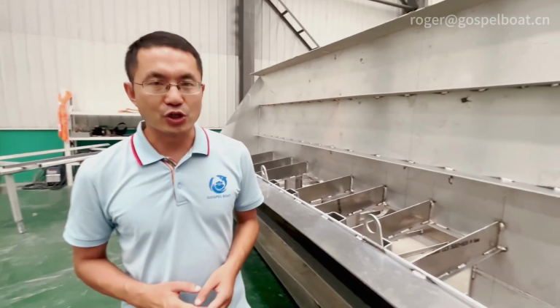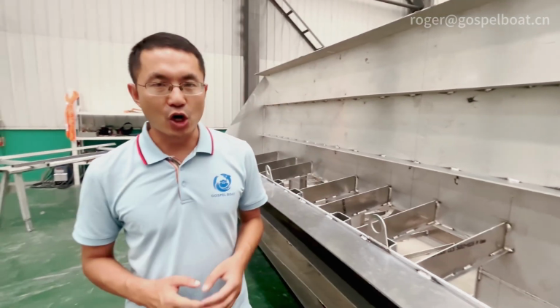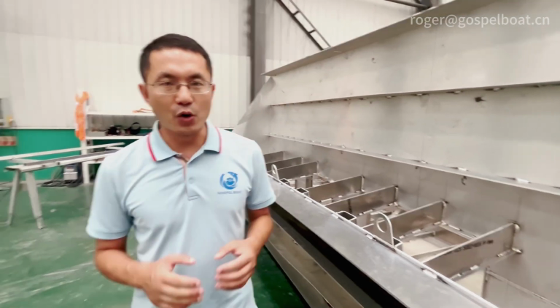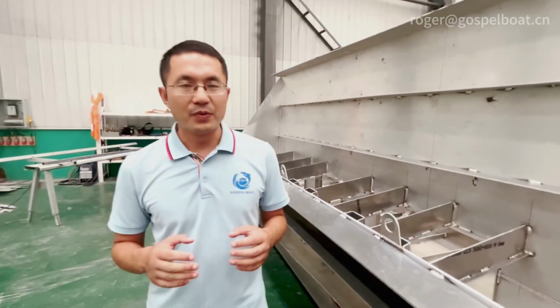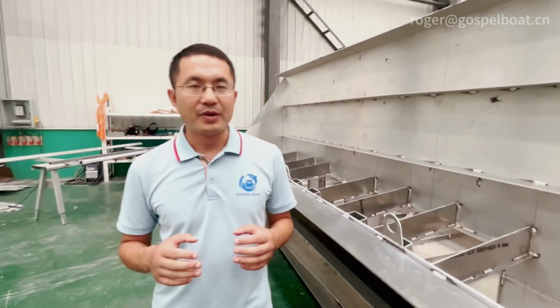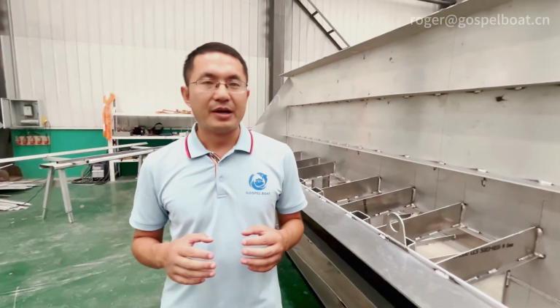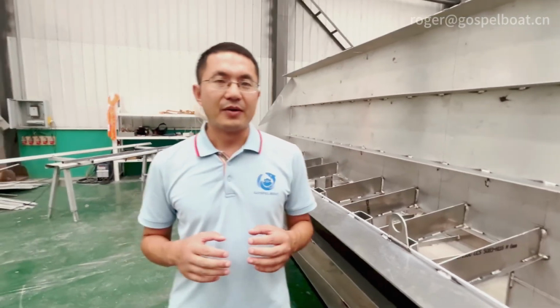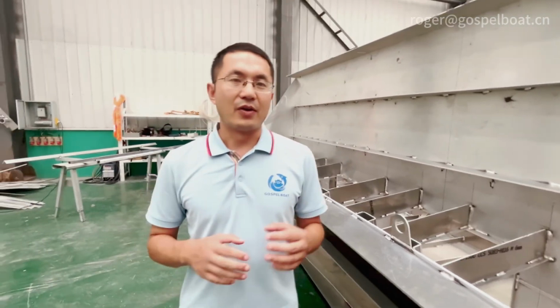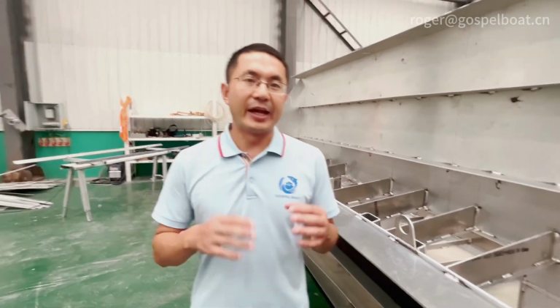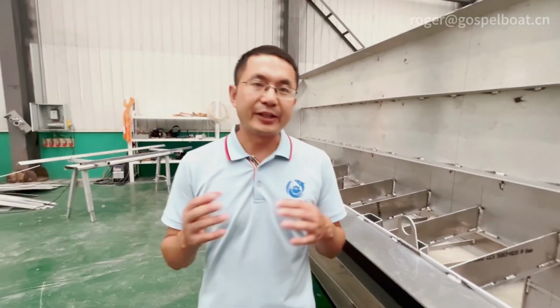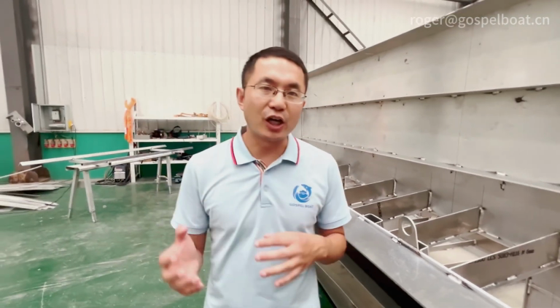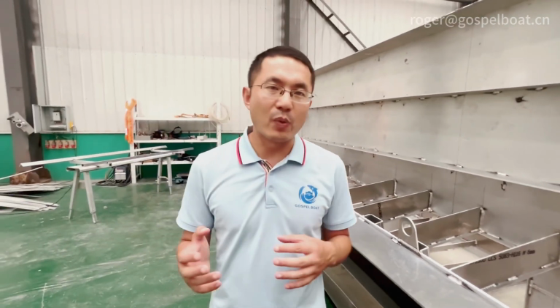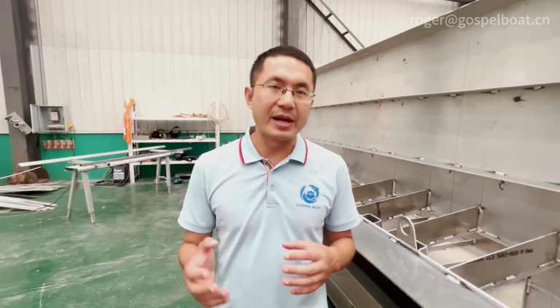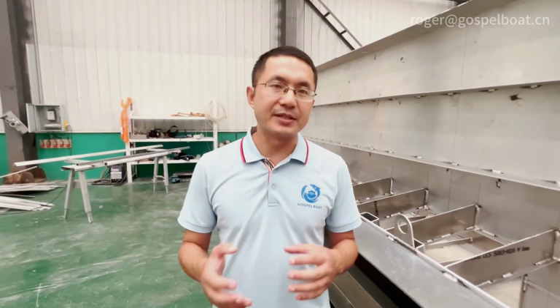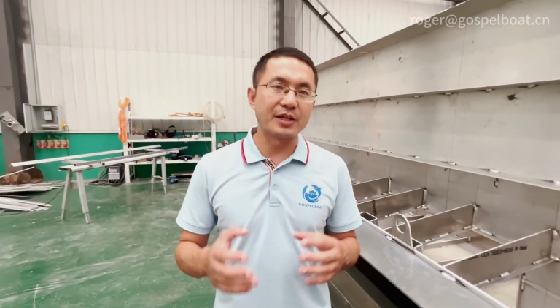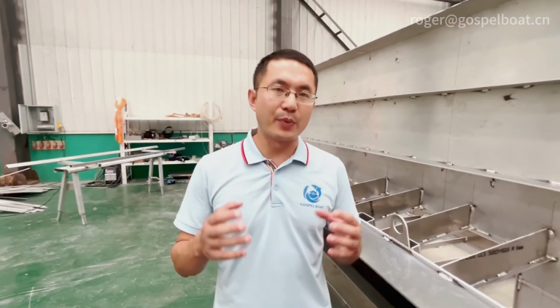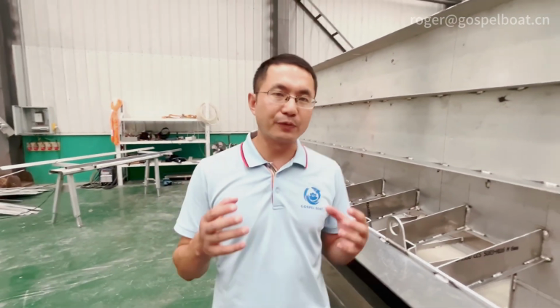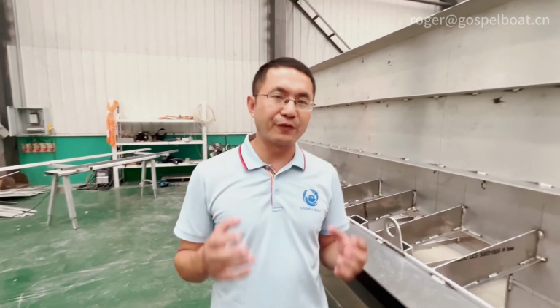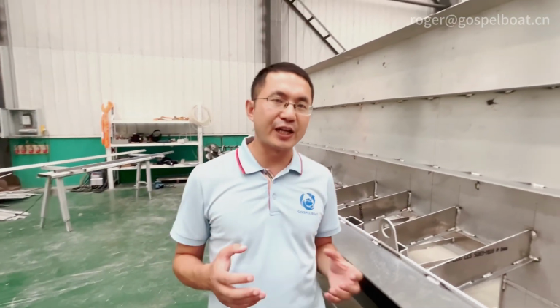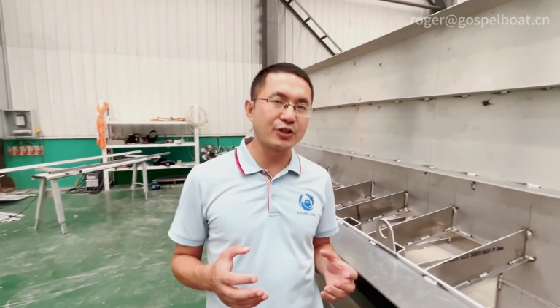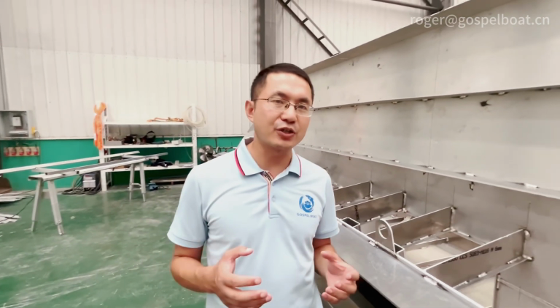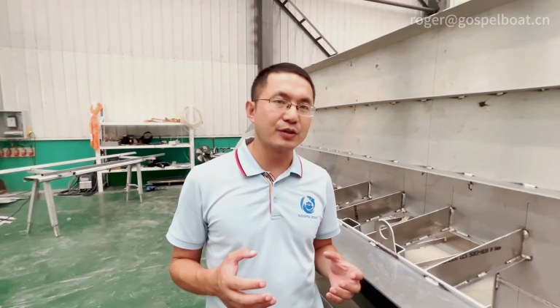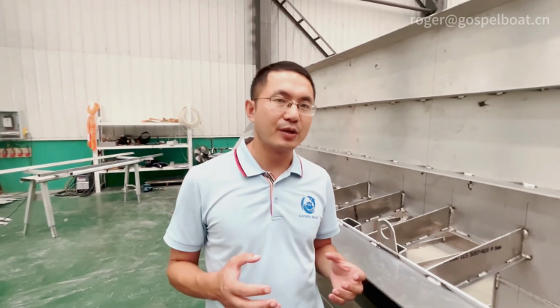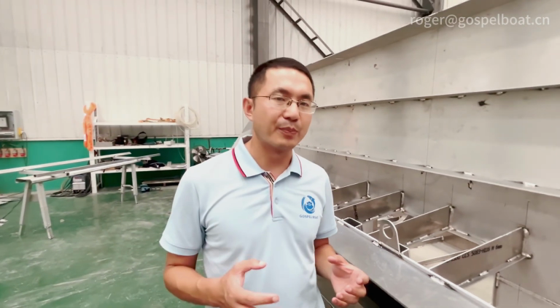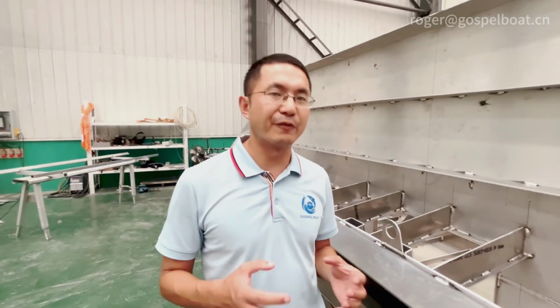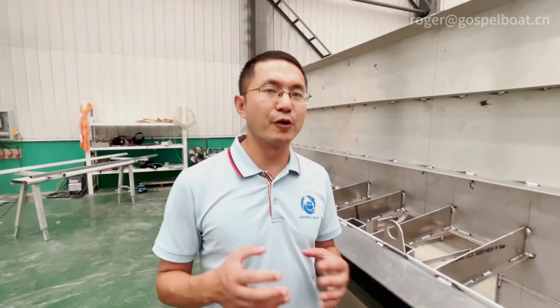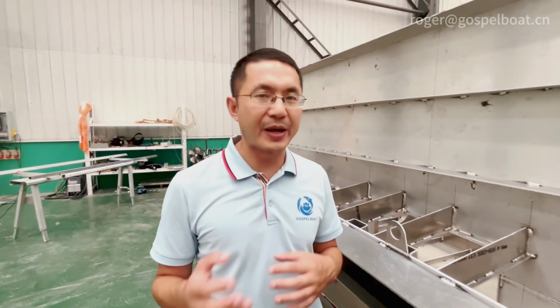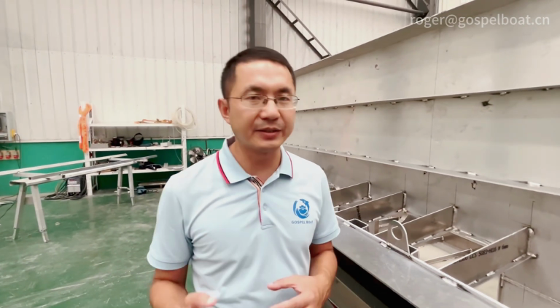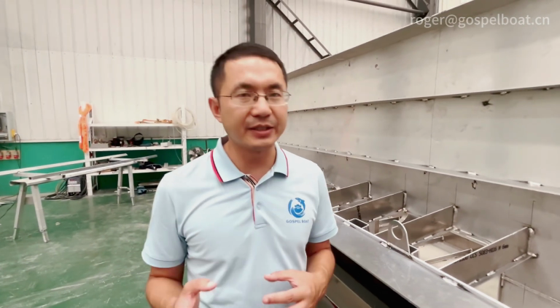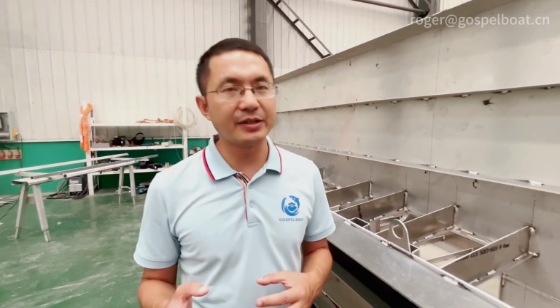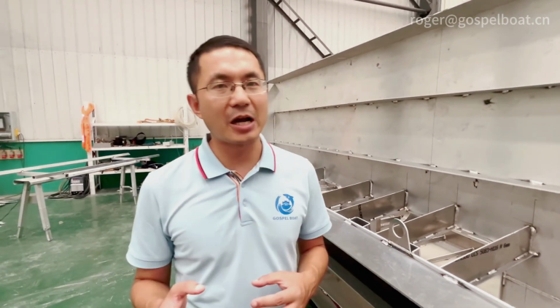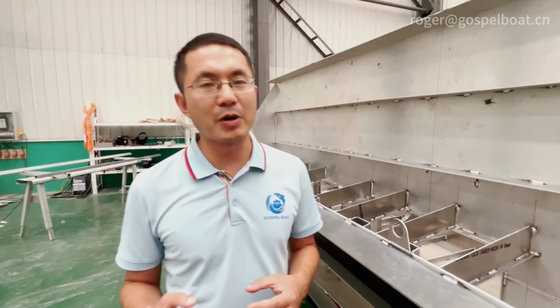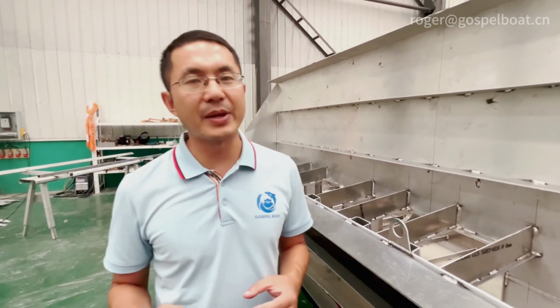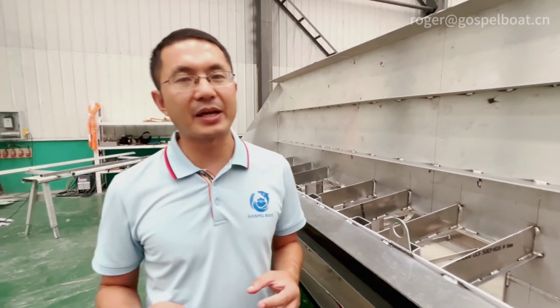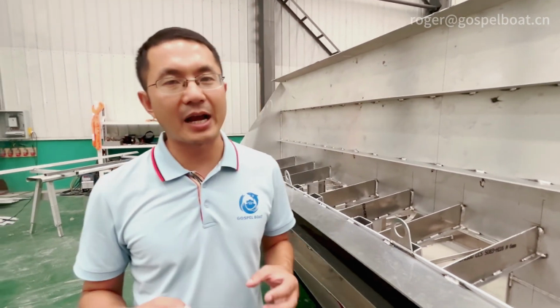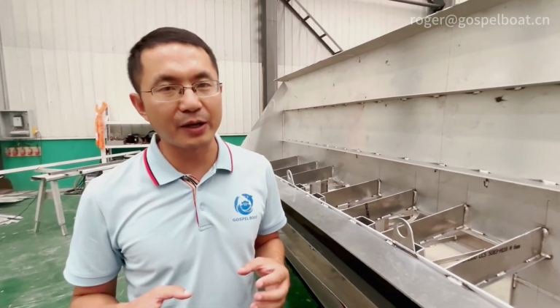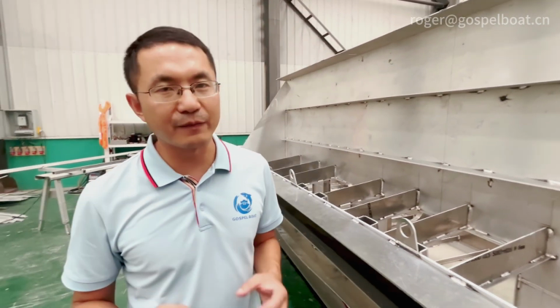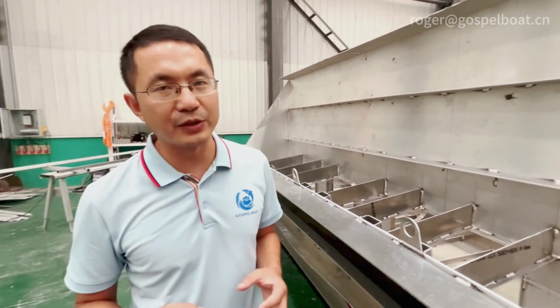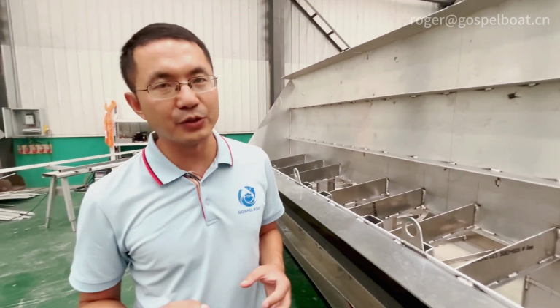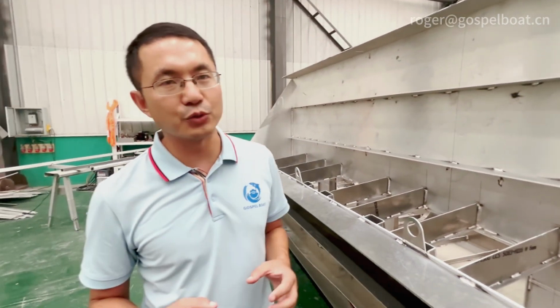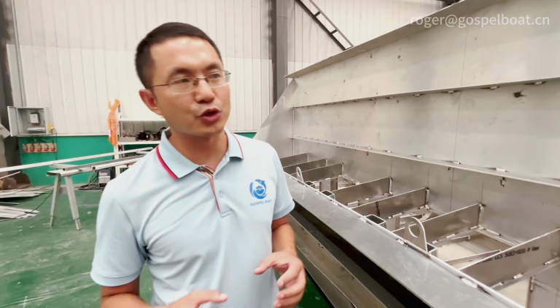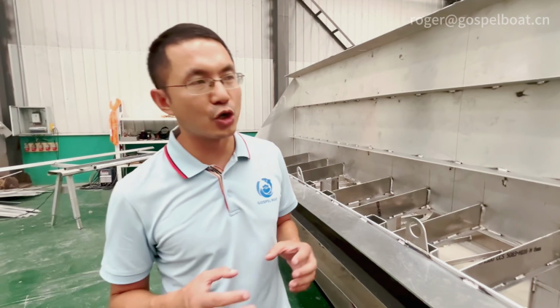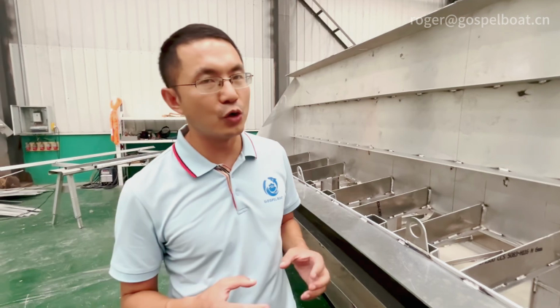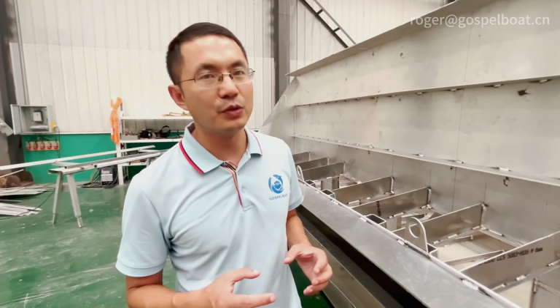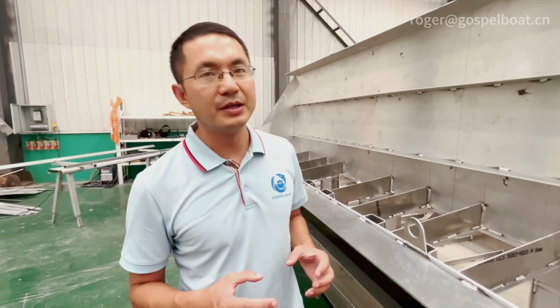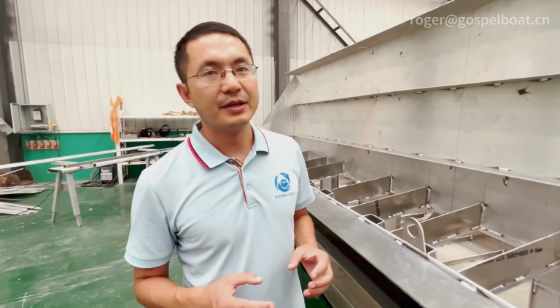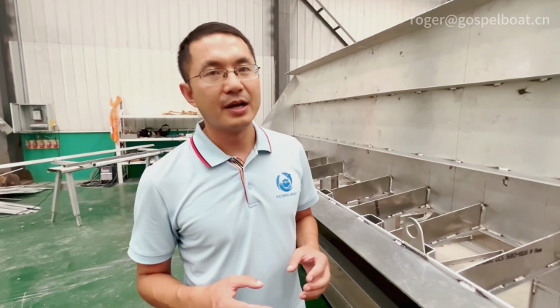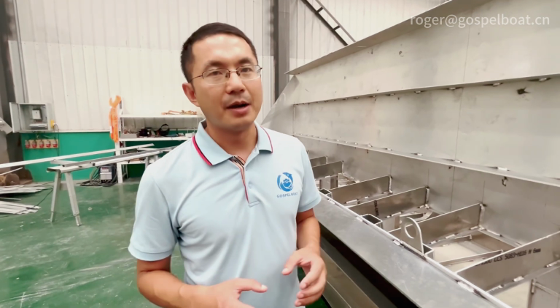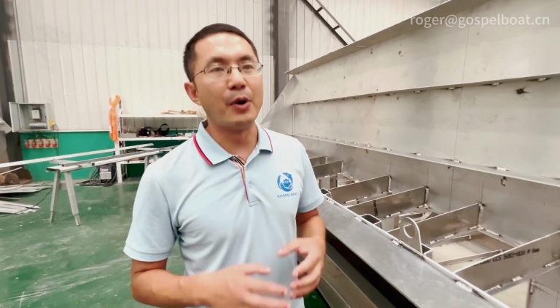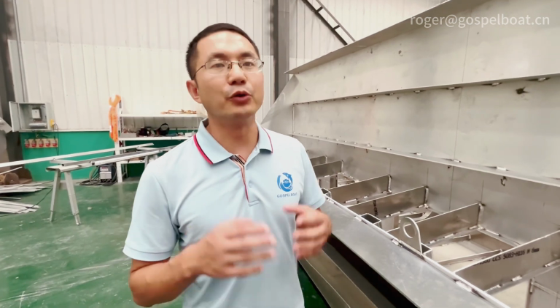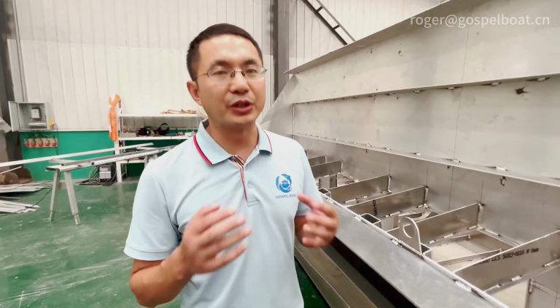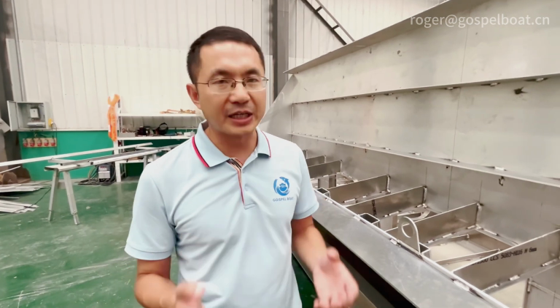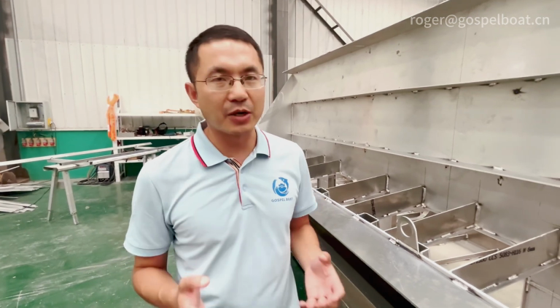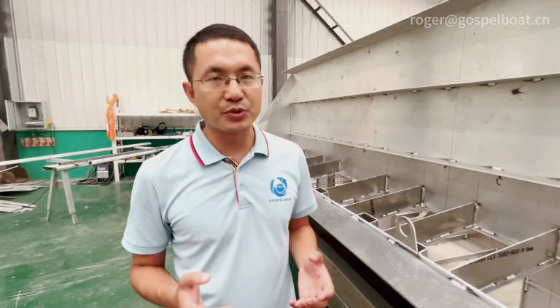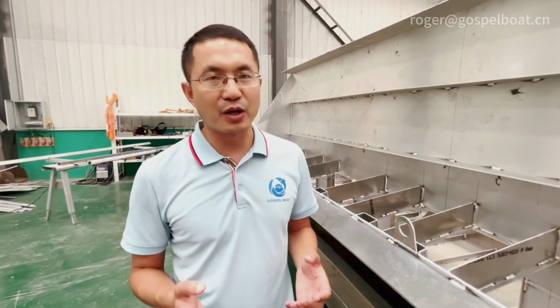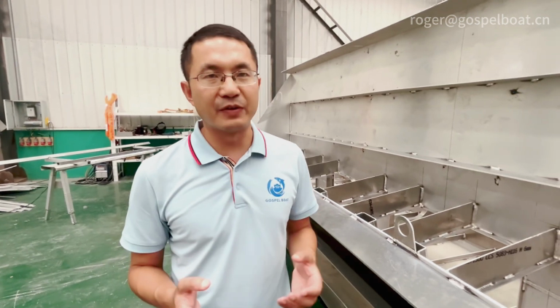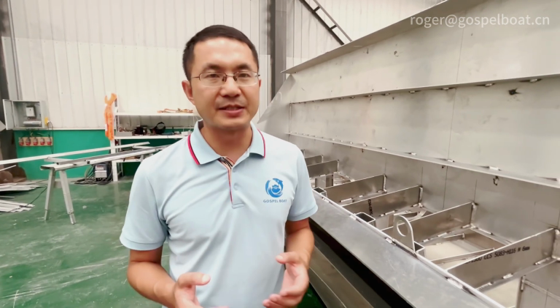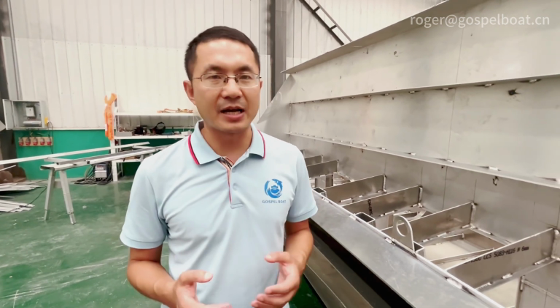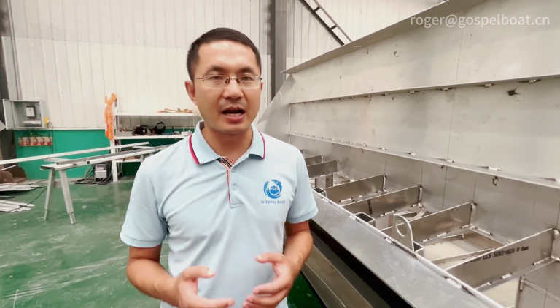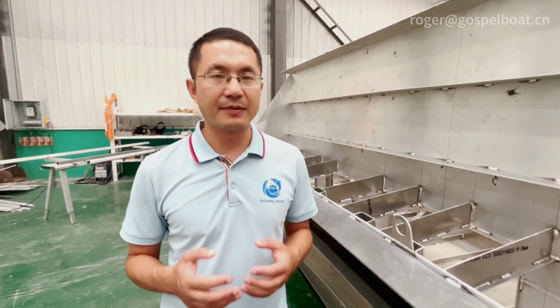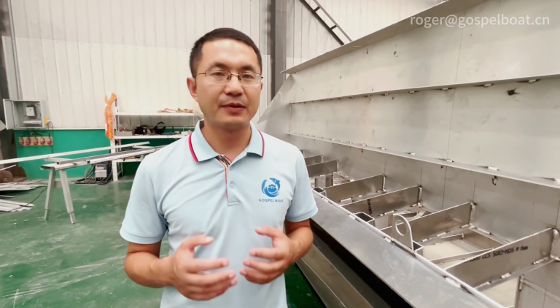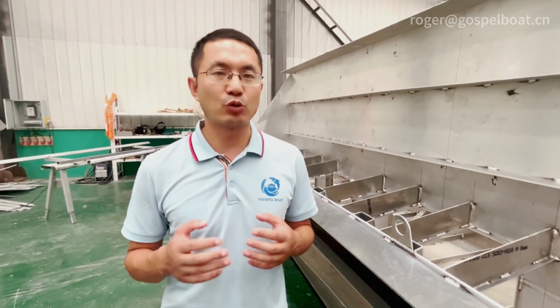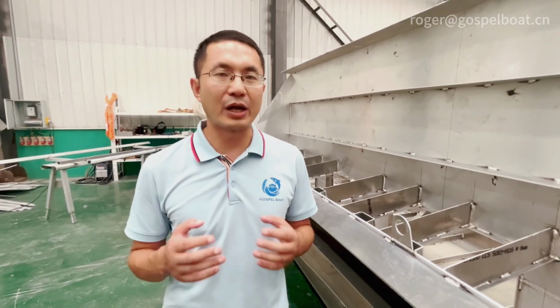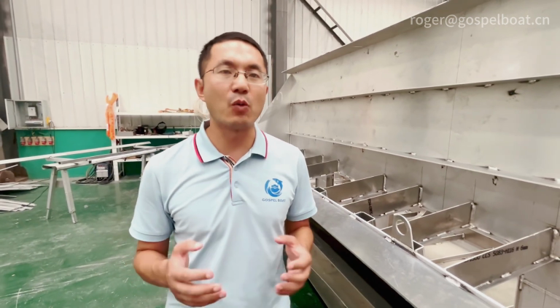Later, when this is about finished and before painting, I will make another video to show all the details of this 21-meter boat.